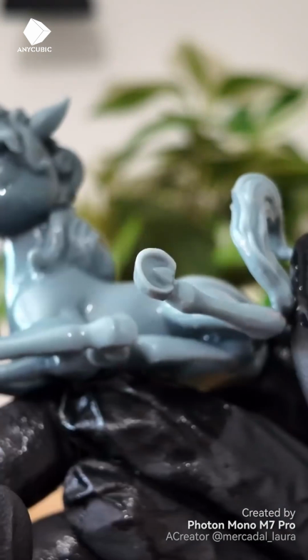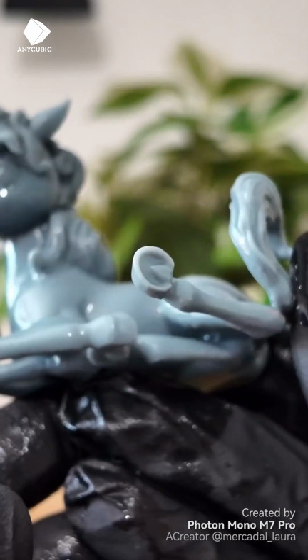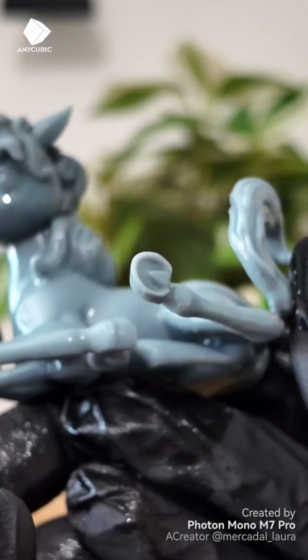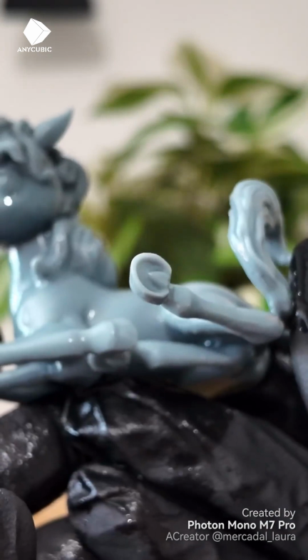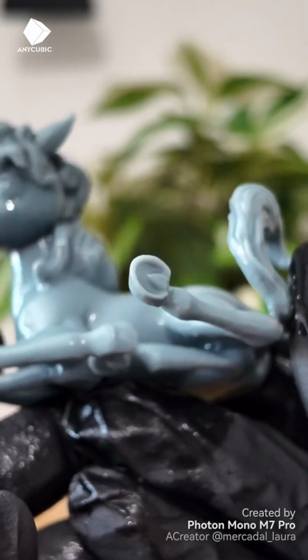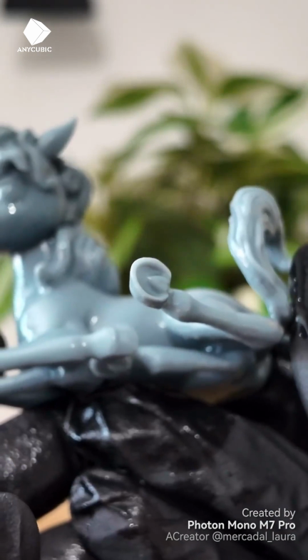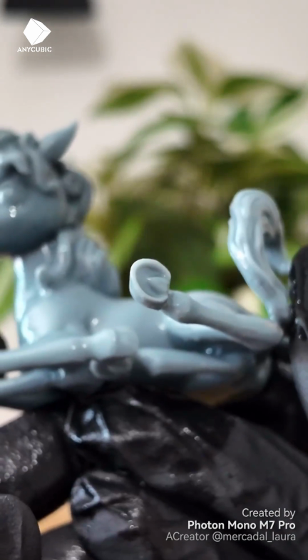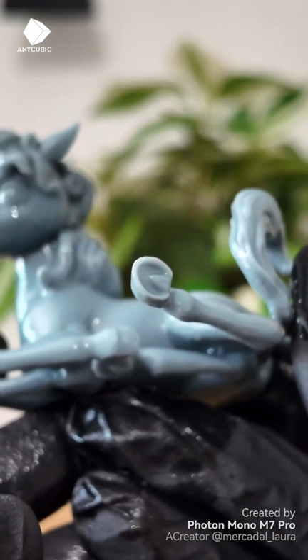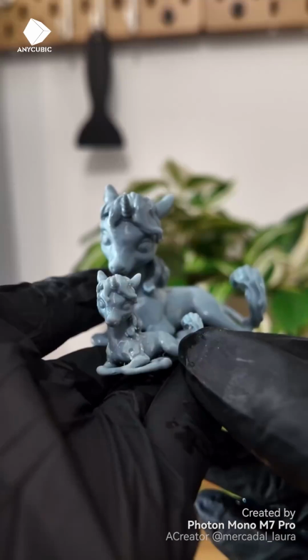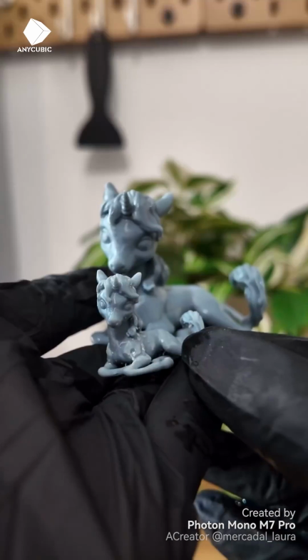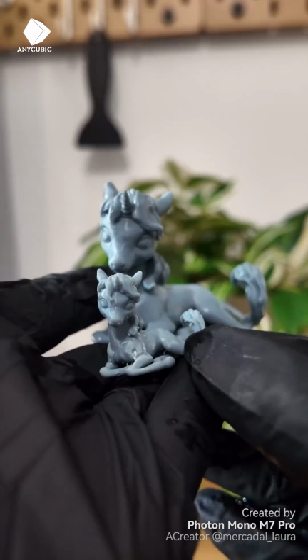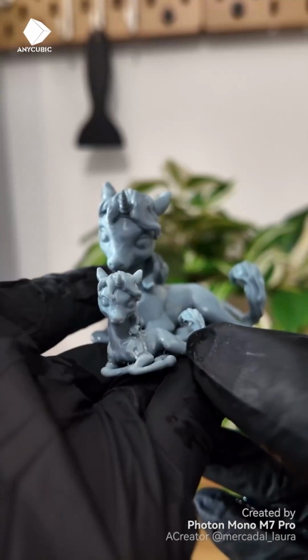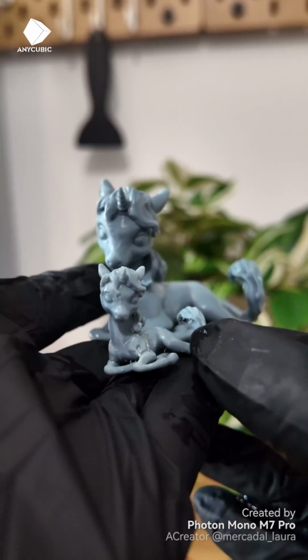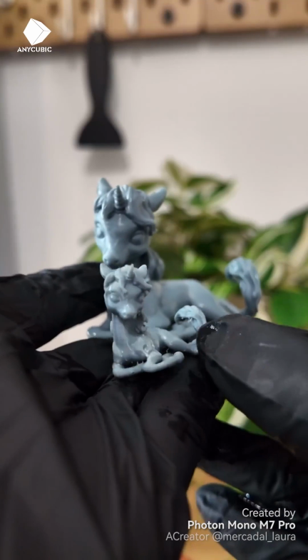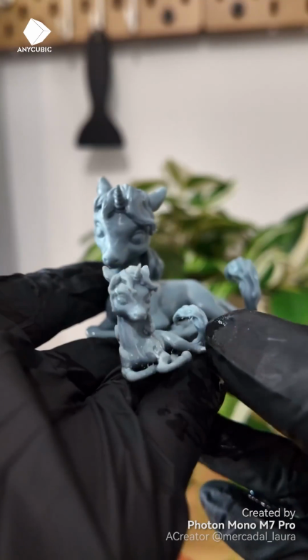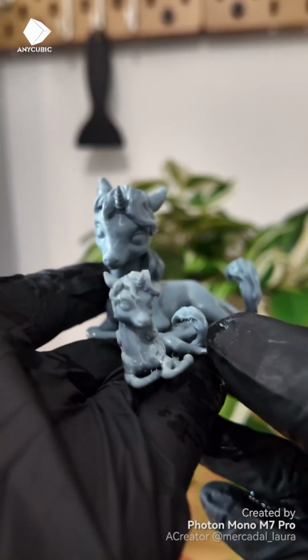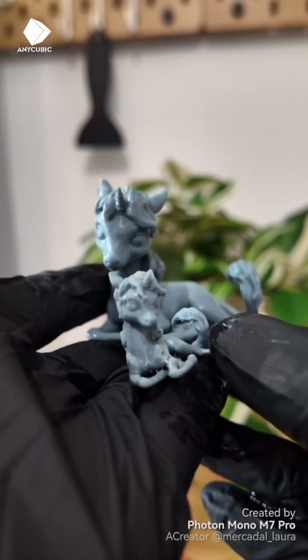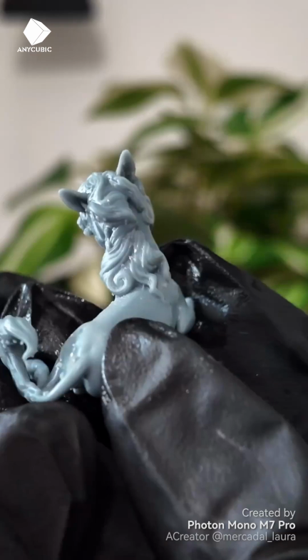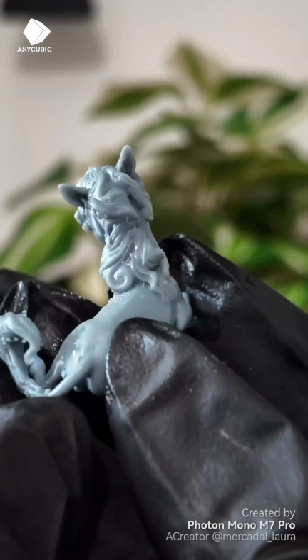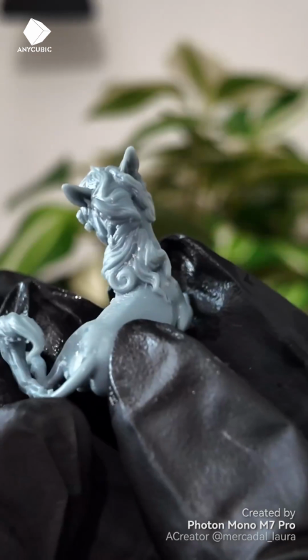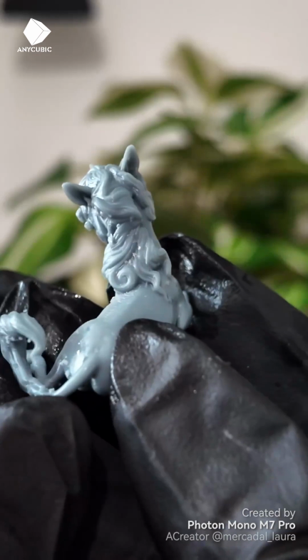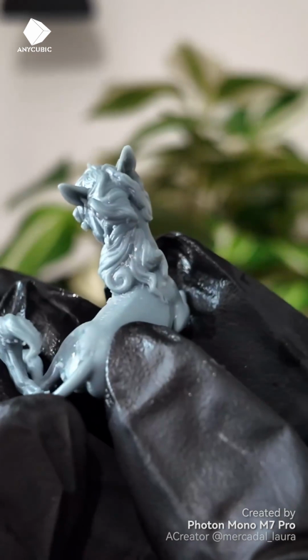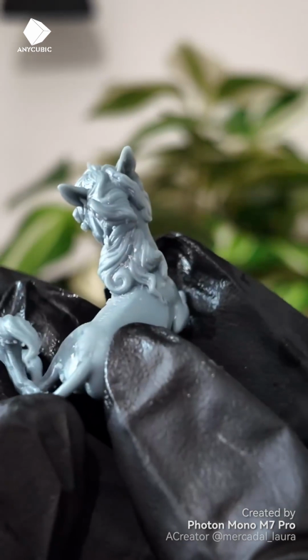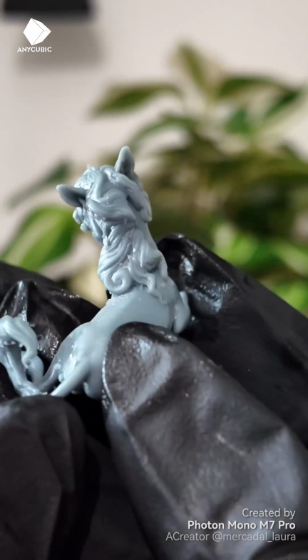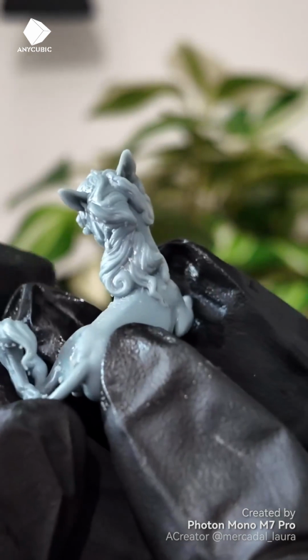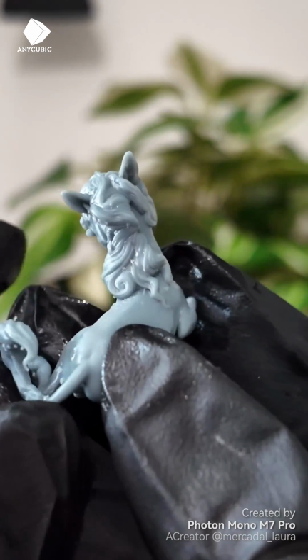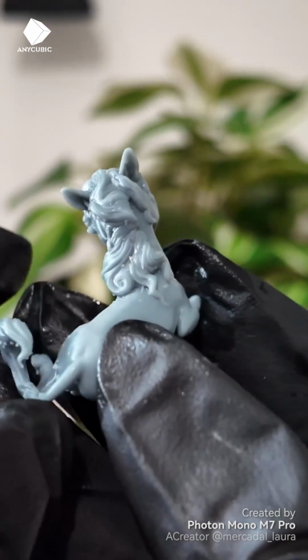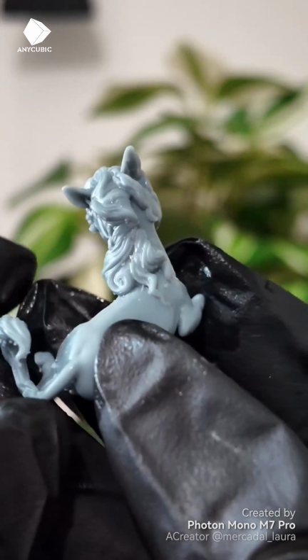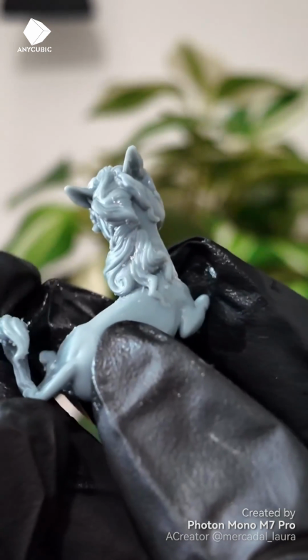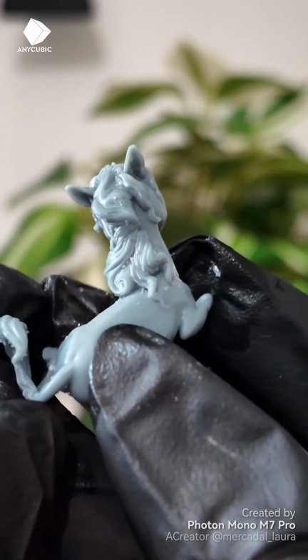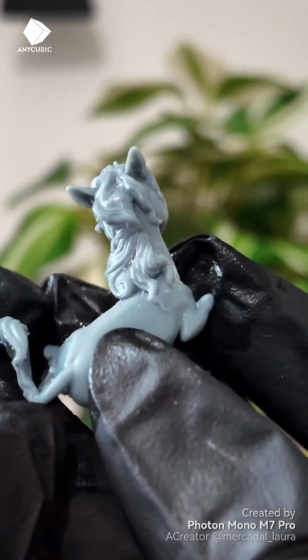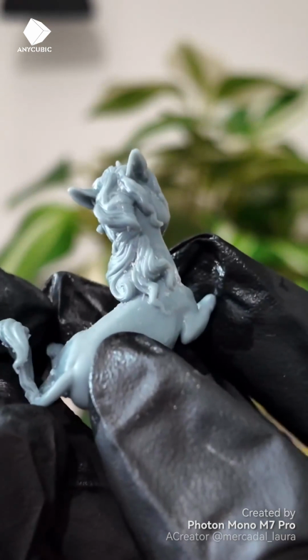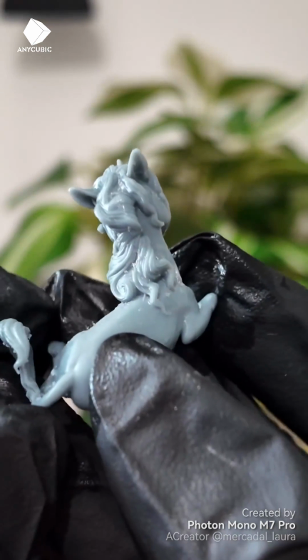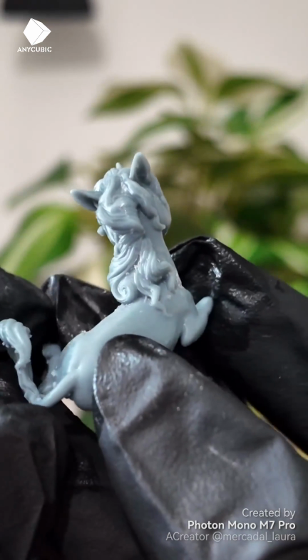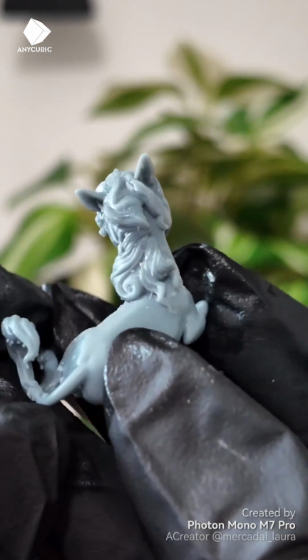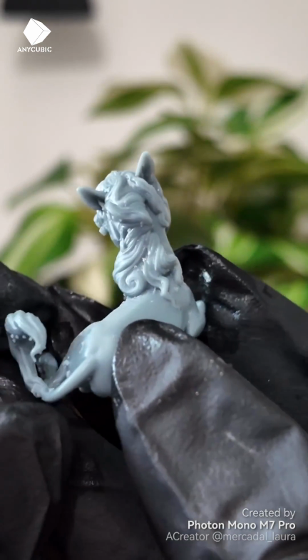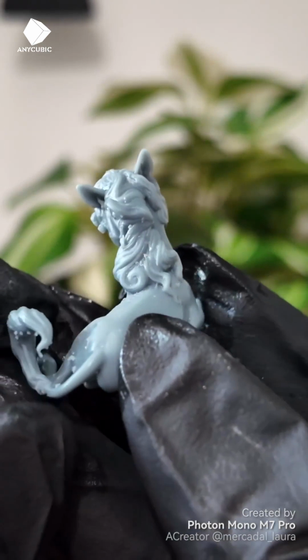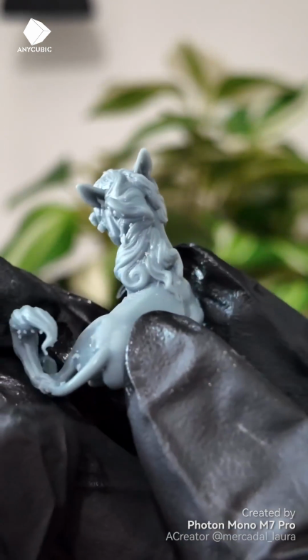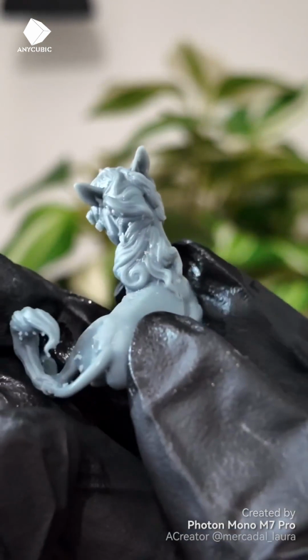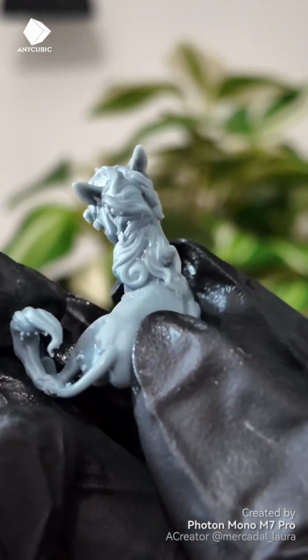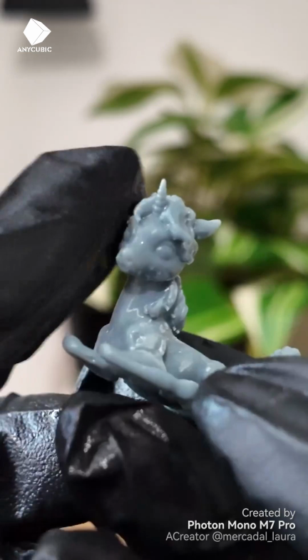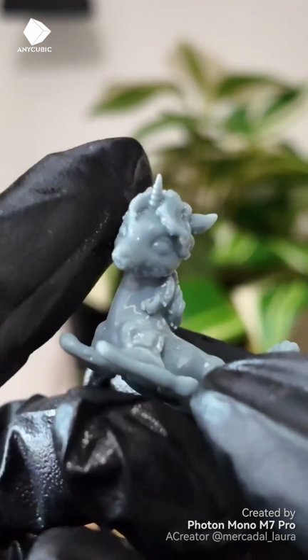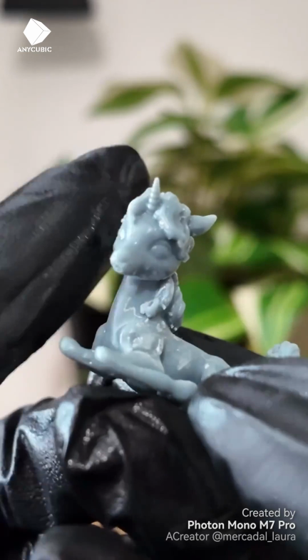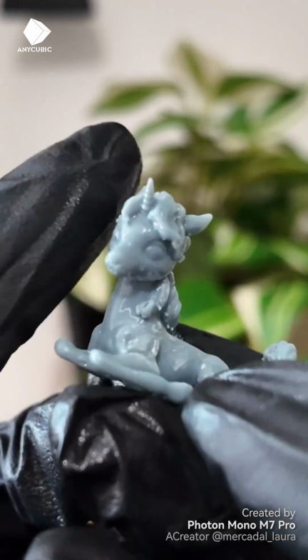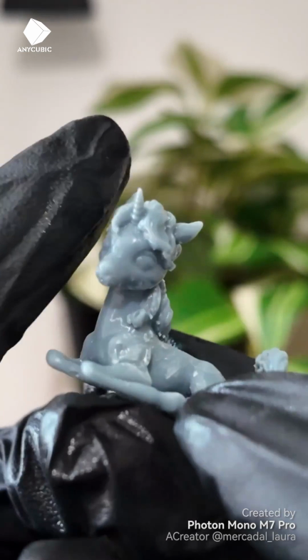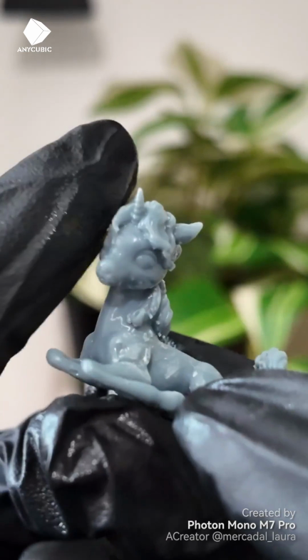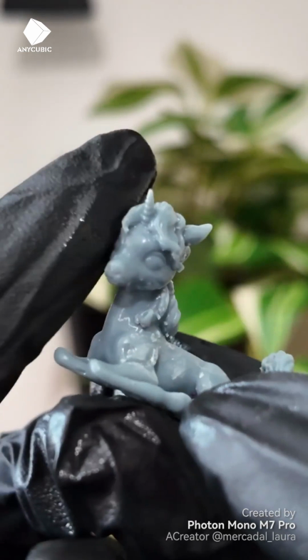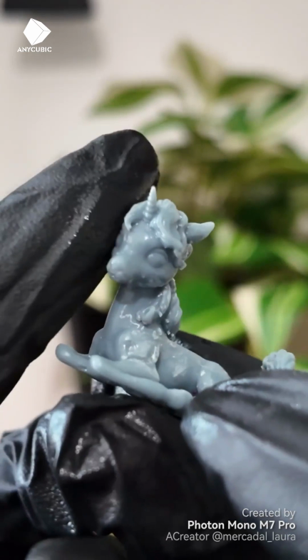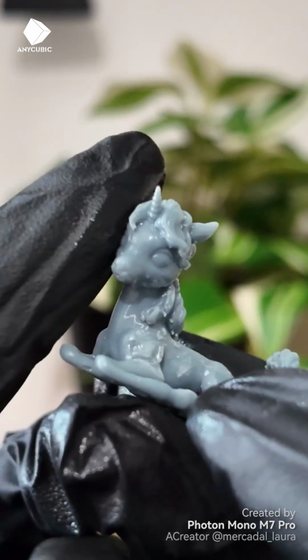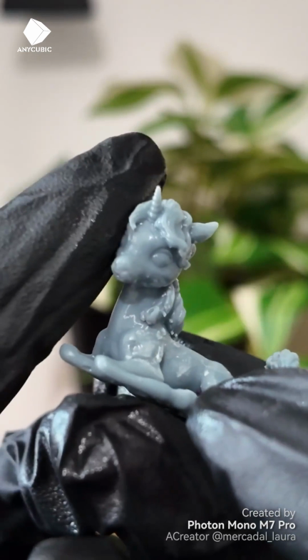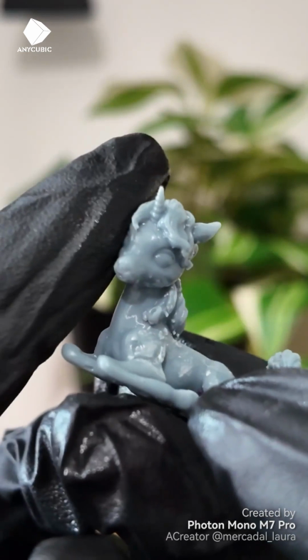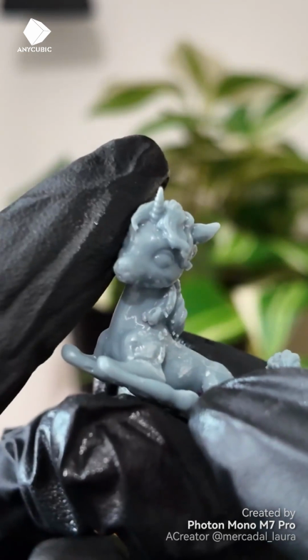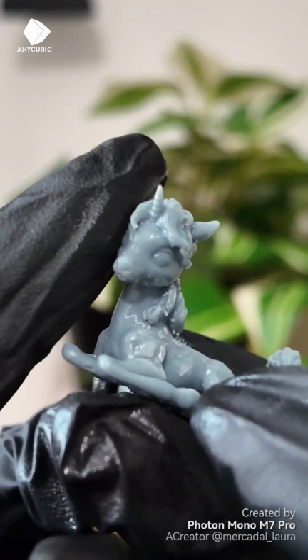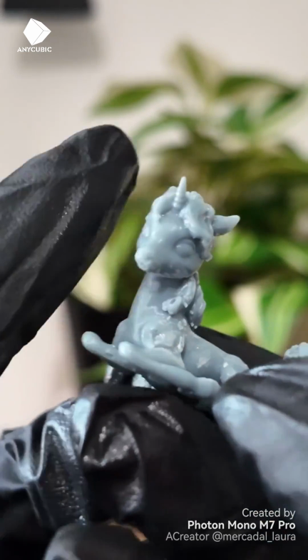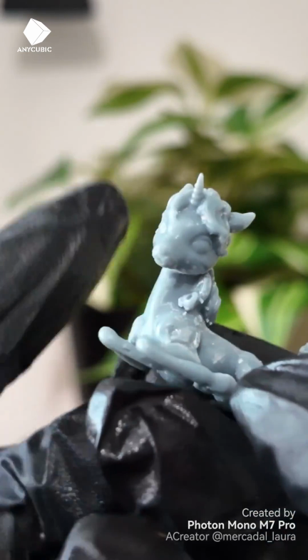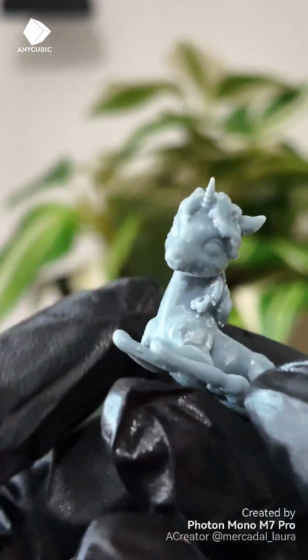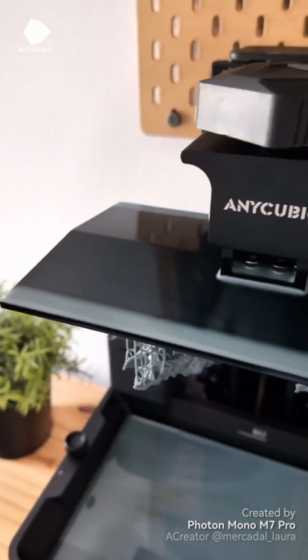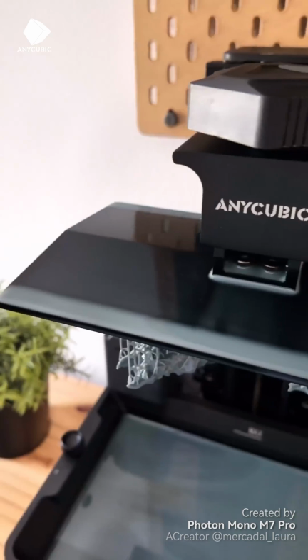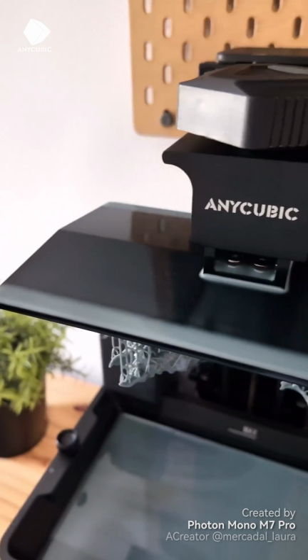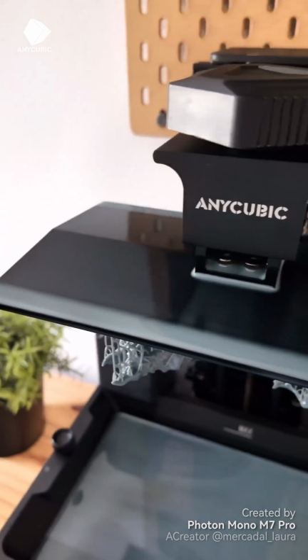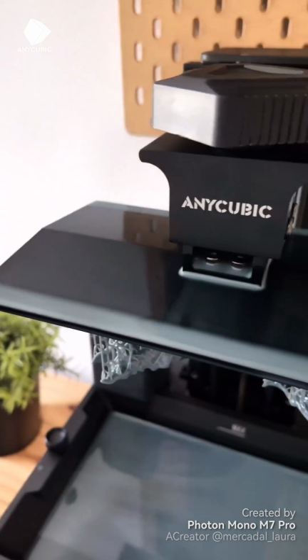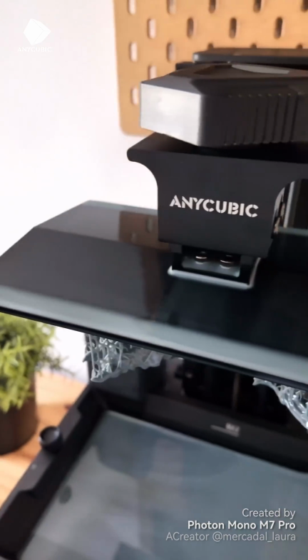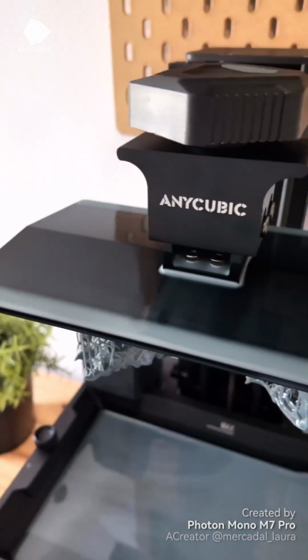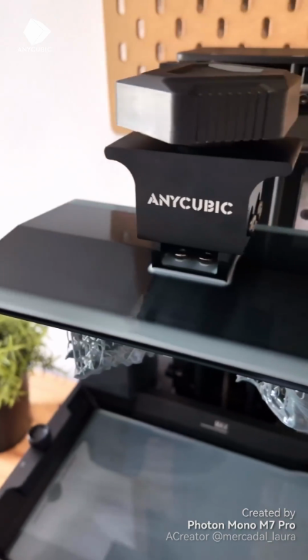As a joke, I wanted to print a miniature of my unicorn miniature. Look at the size of its head compared to my finger — and I don't have very big hands.